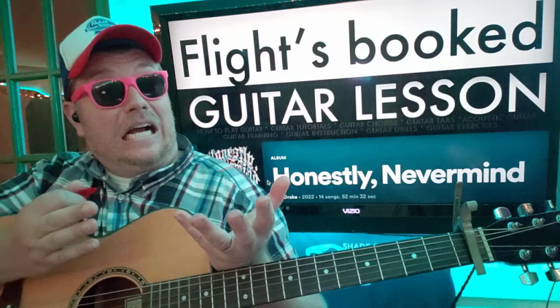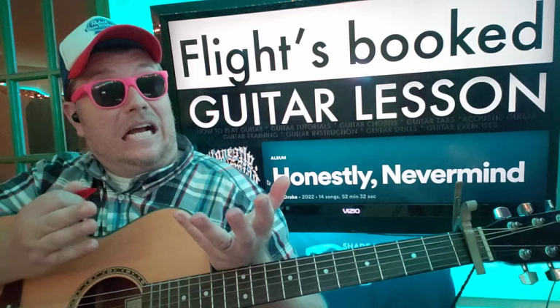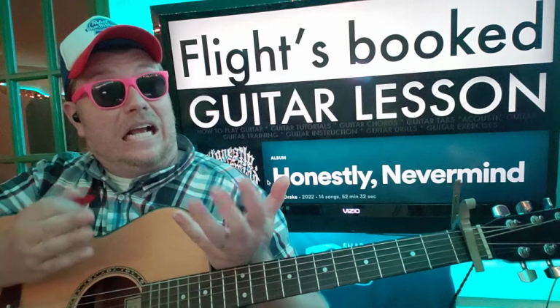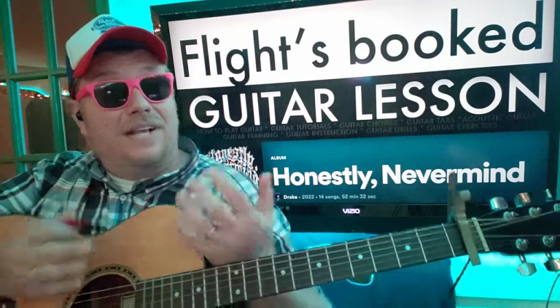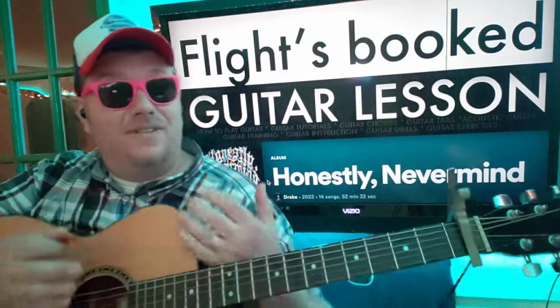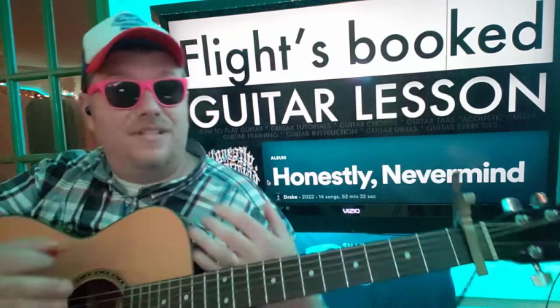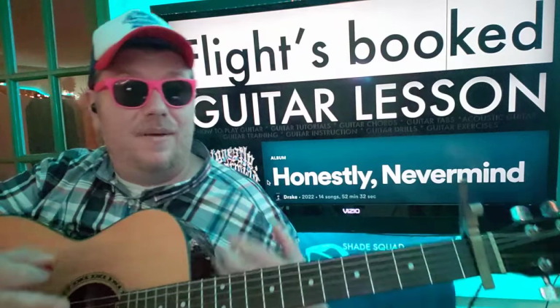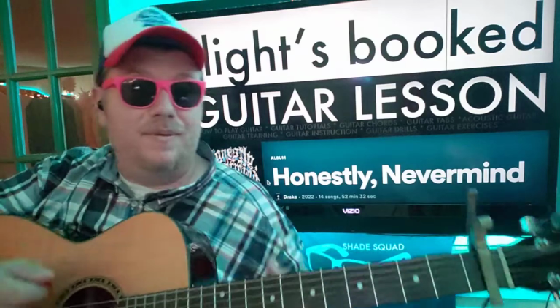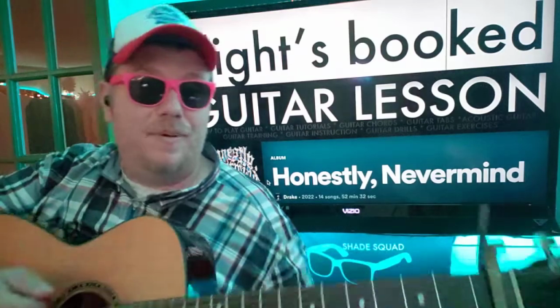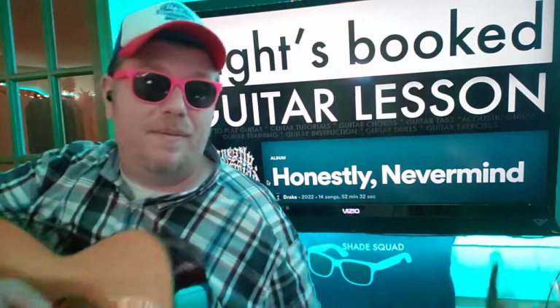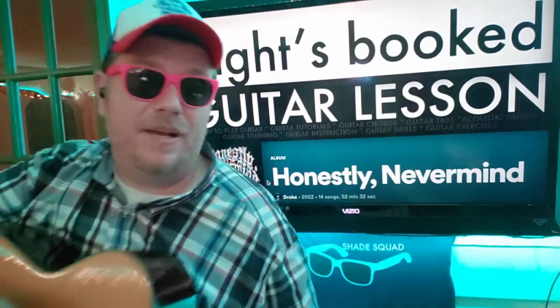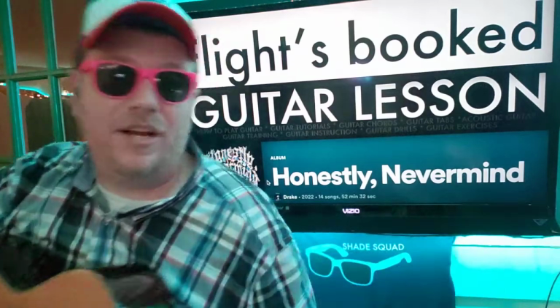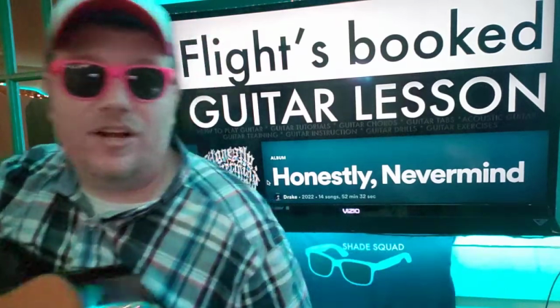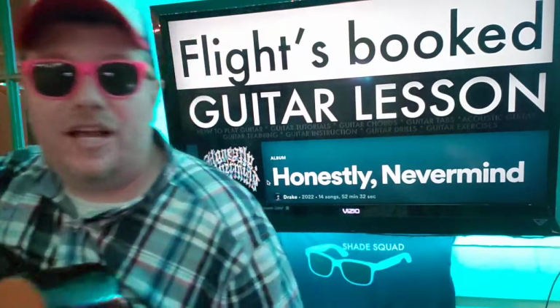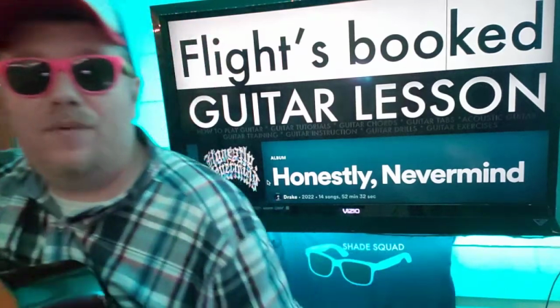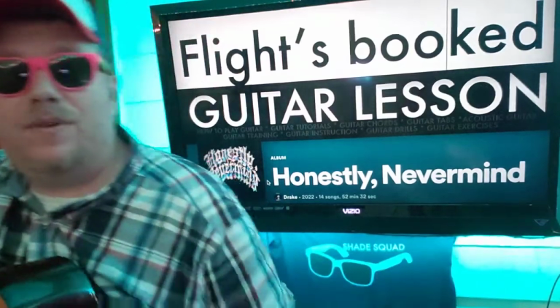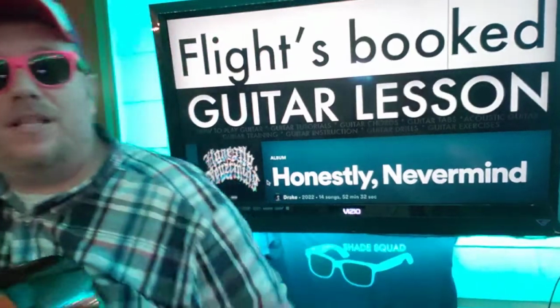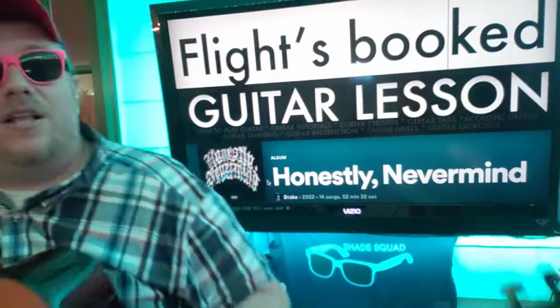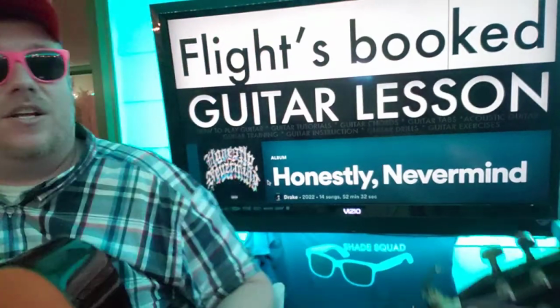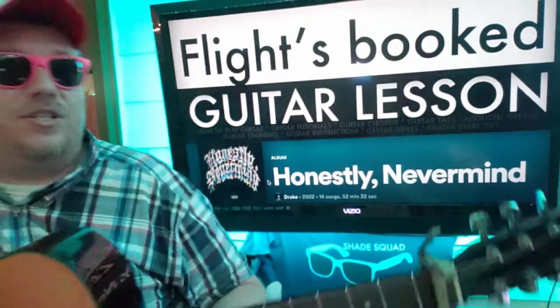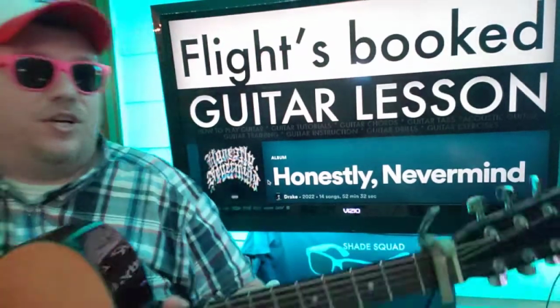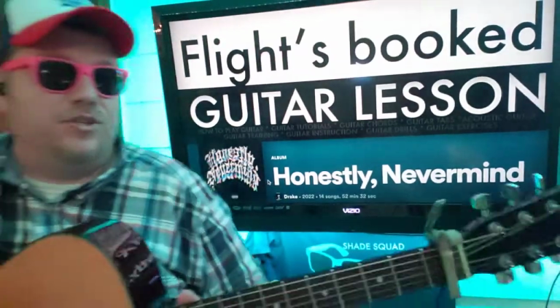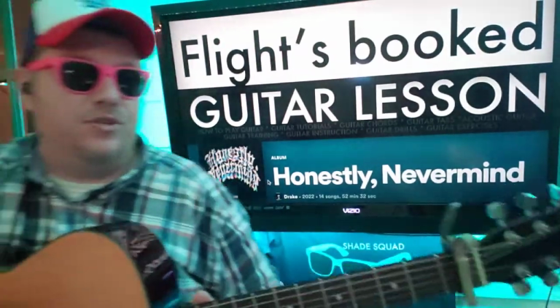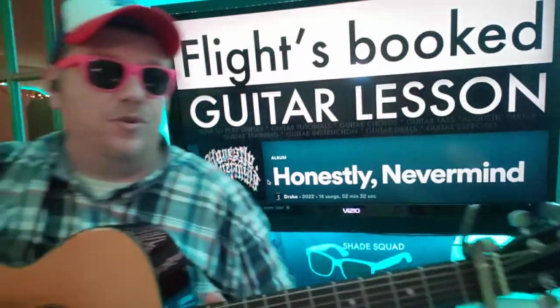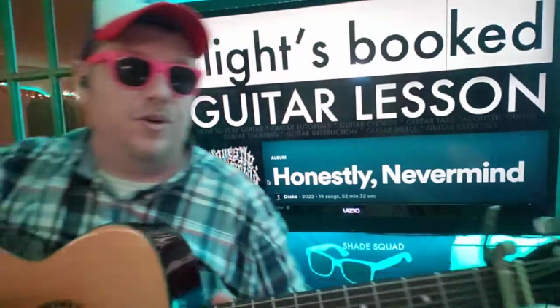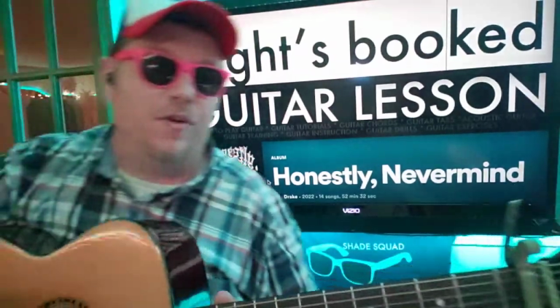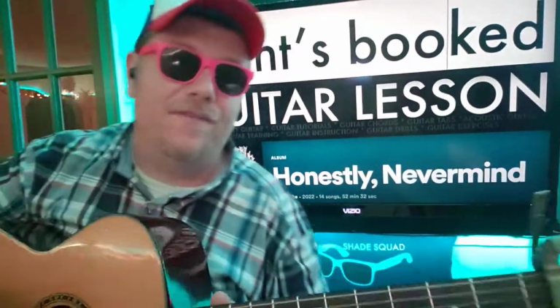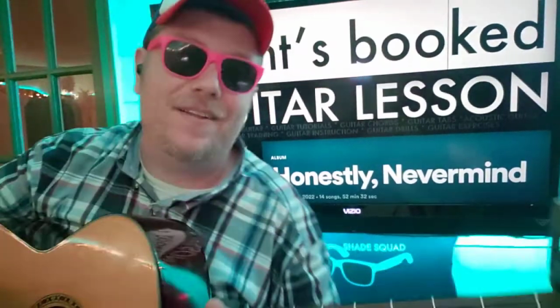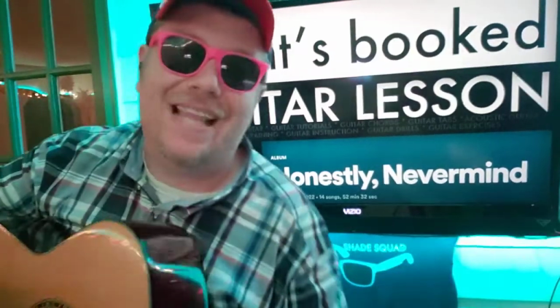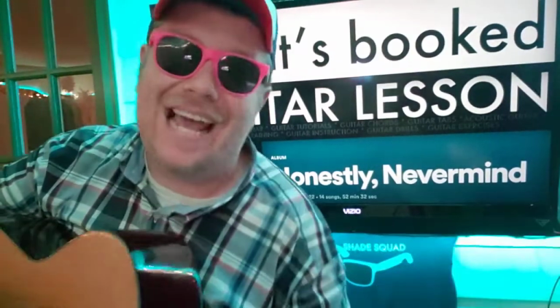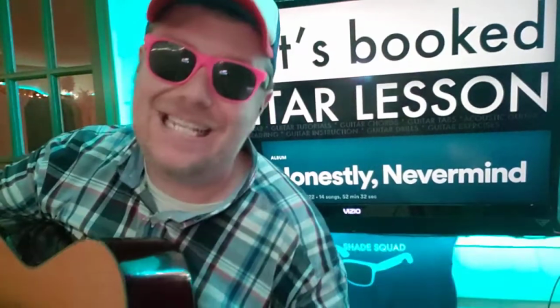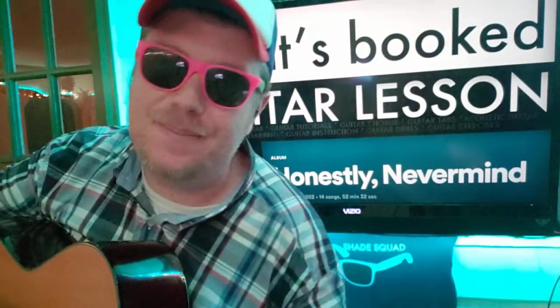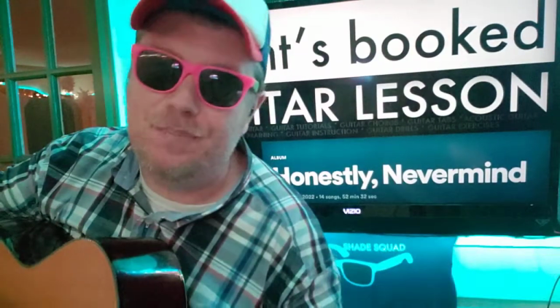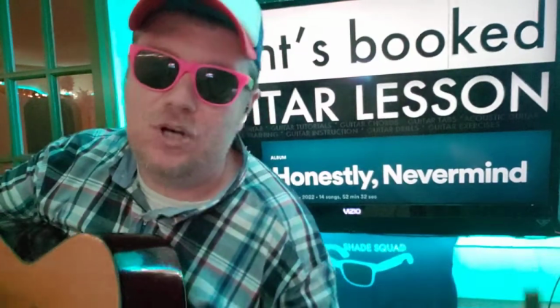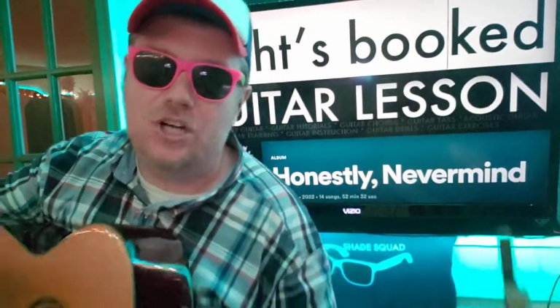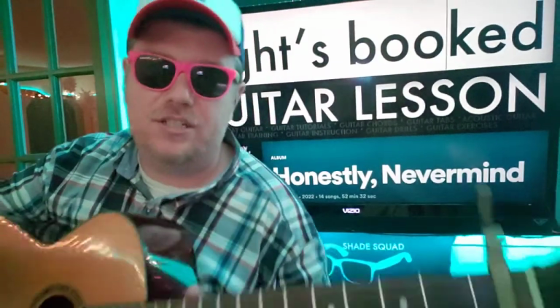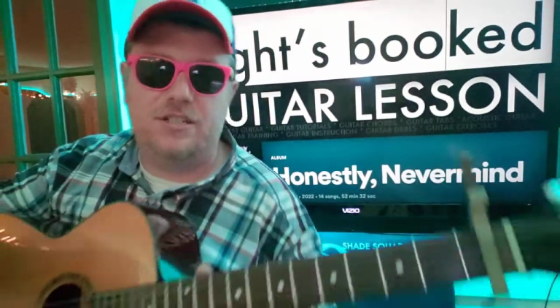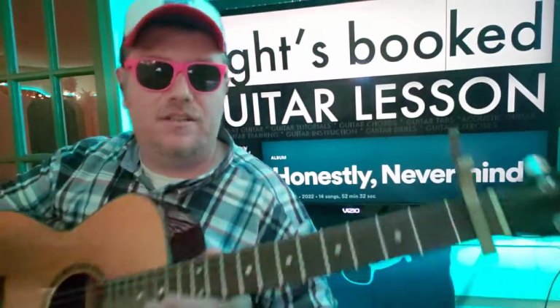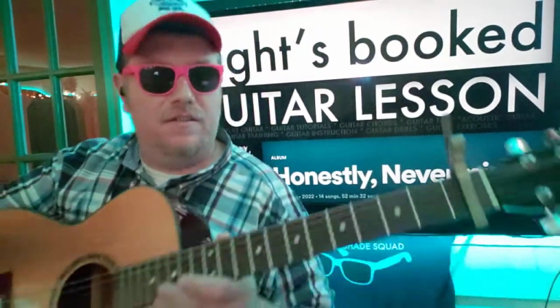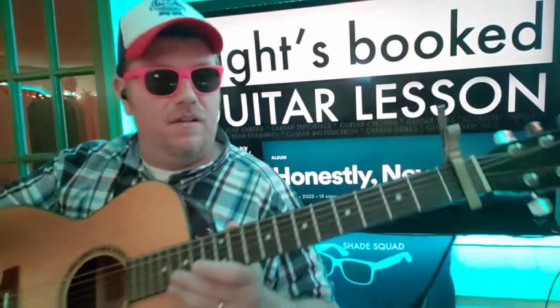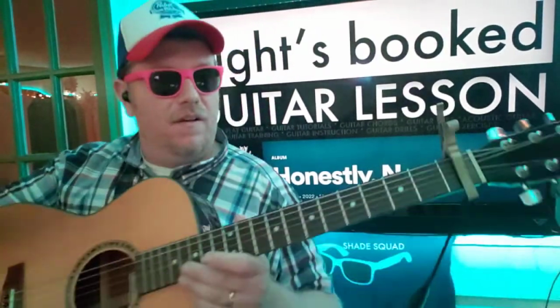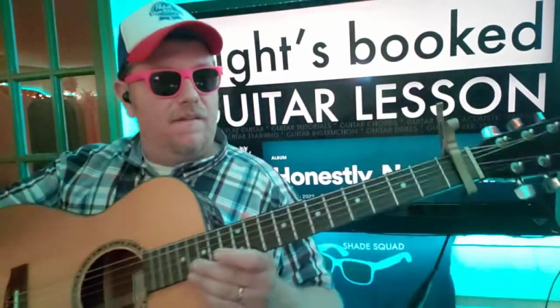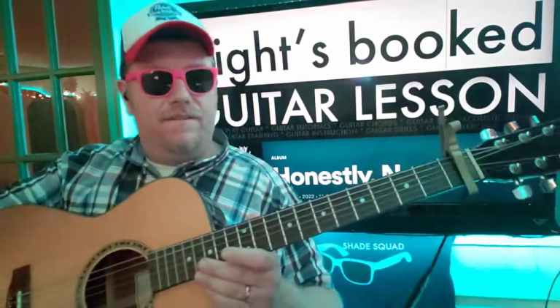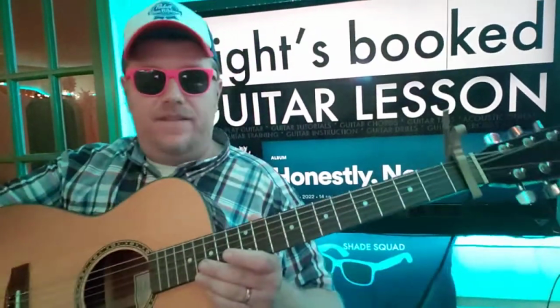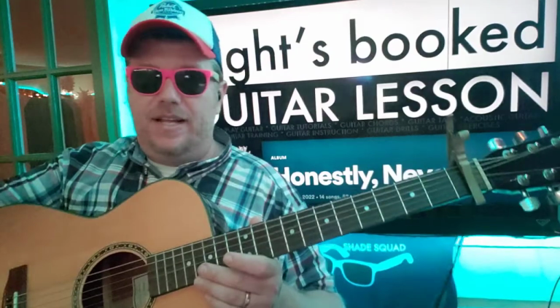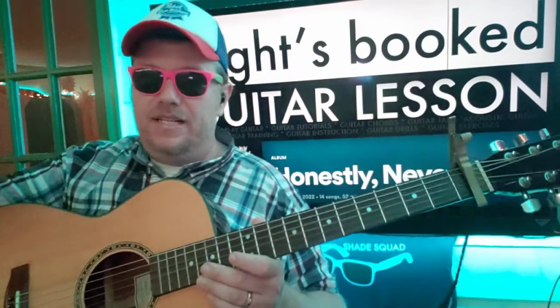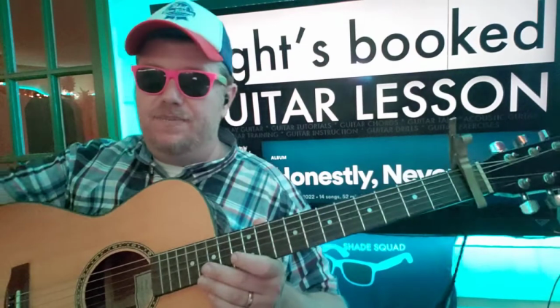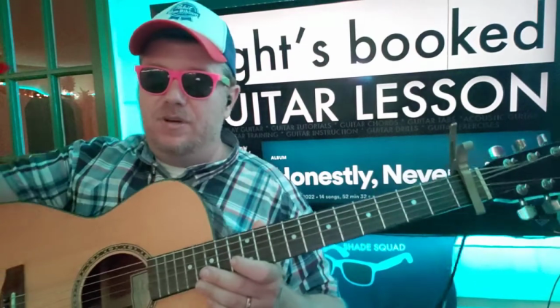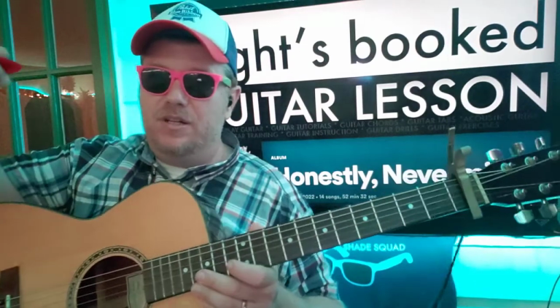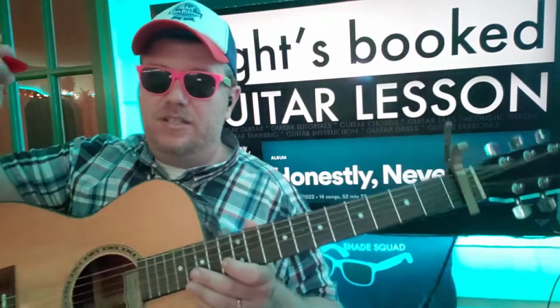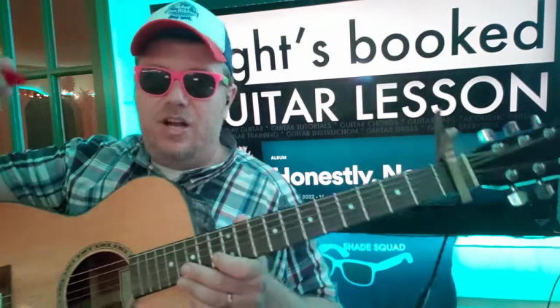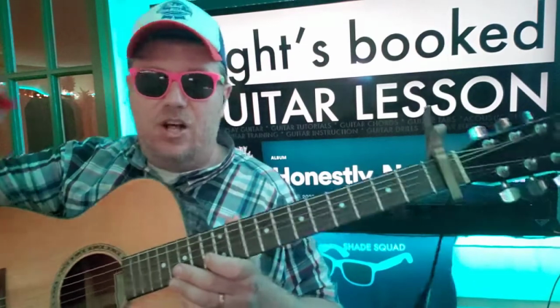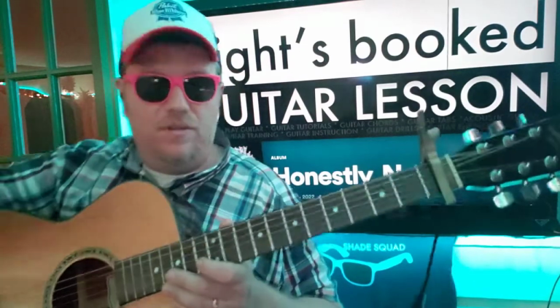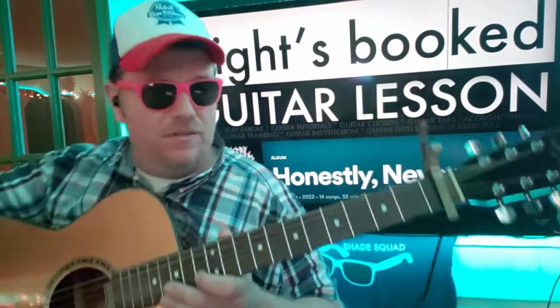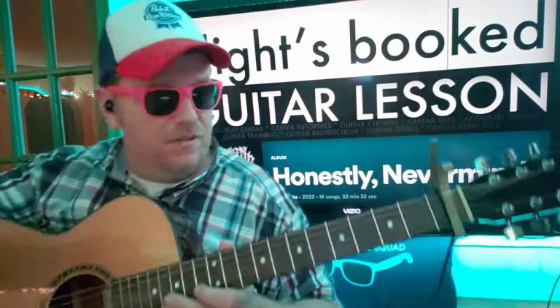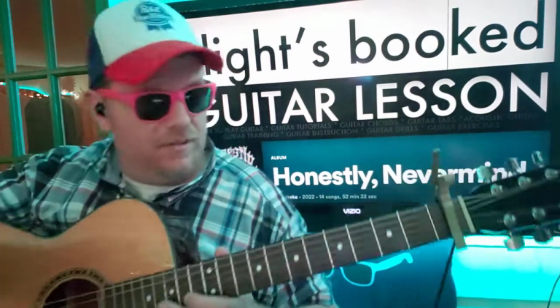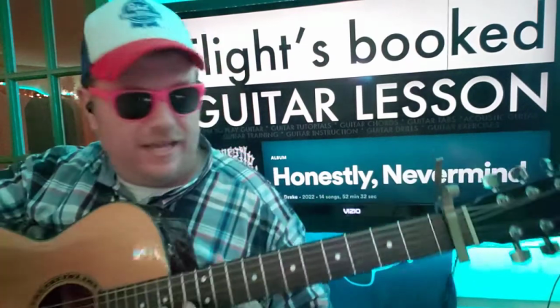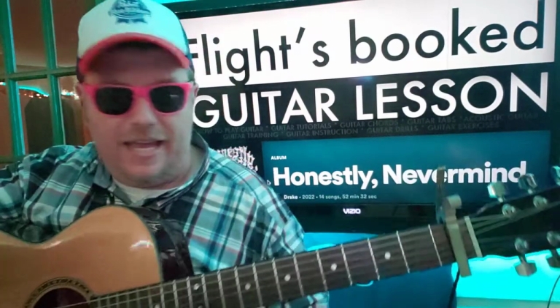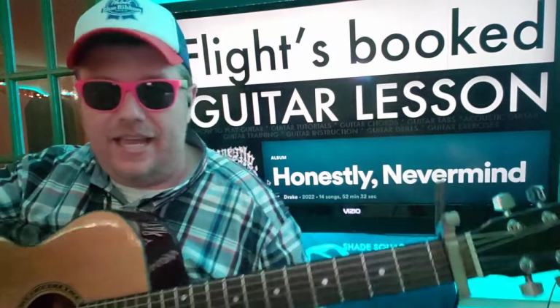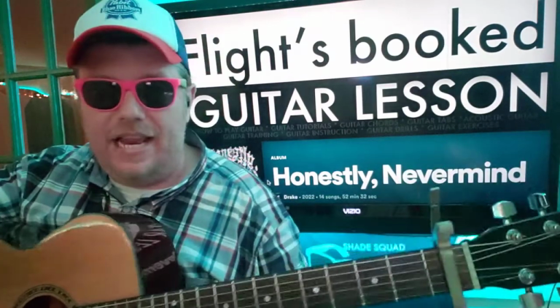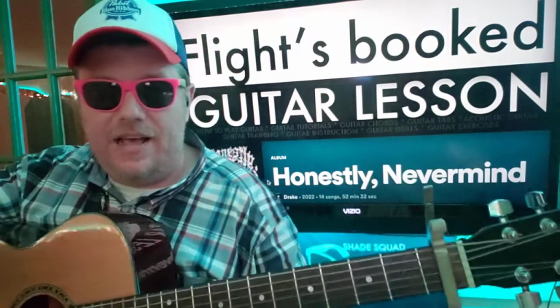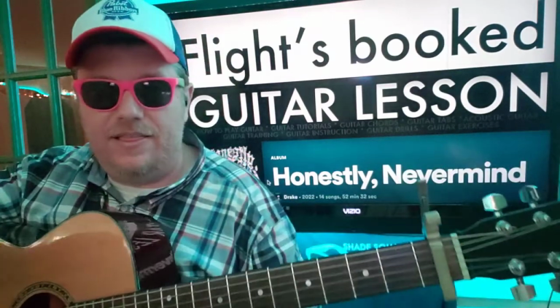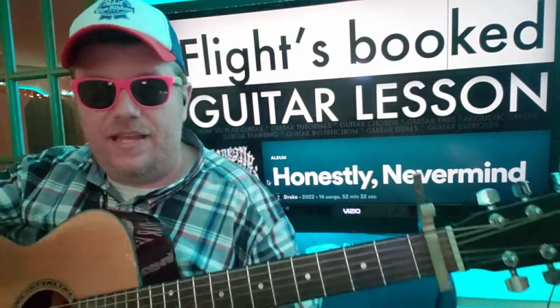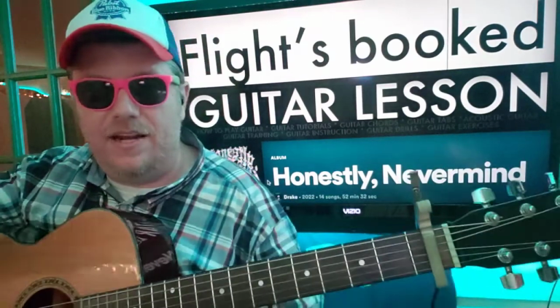Guys, what's up? It's Brian Beck here again with another guitar tutorial. Flight's Booked. Flight is Booked, y'all. Can't get out there.